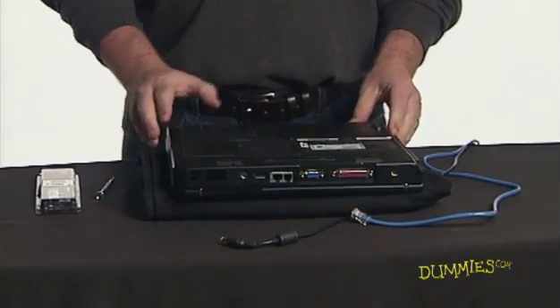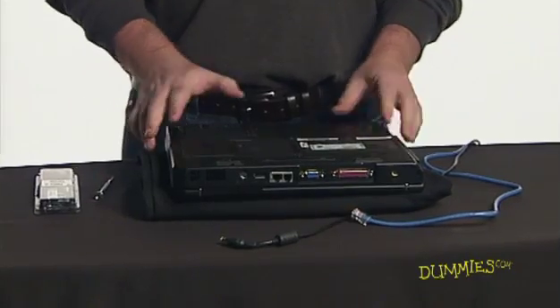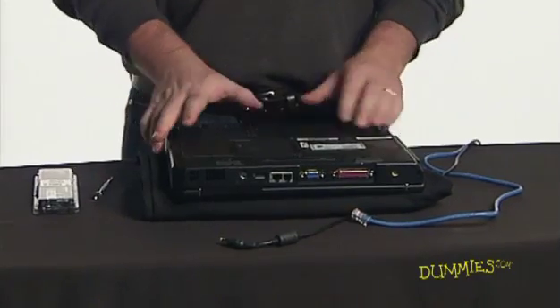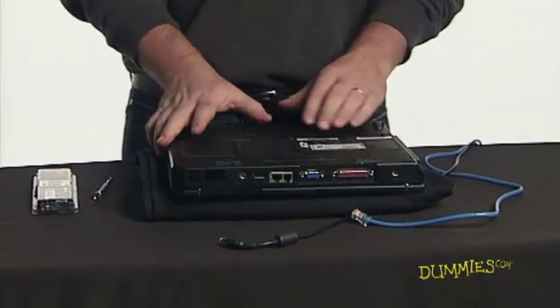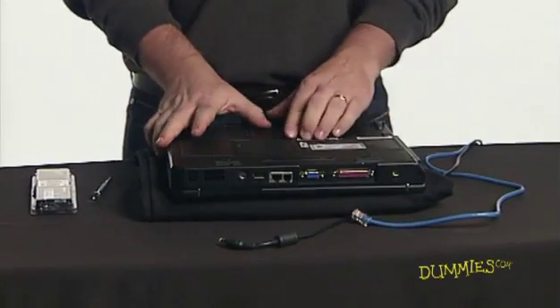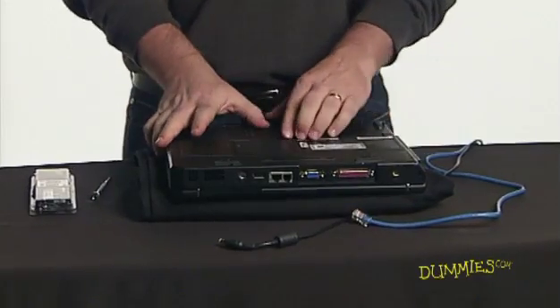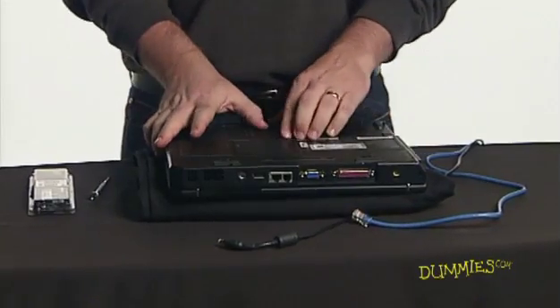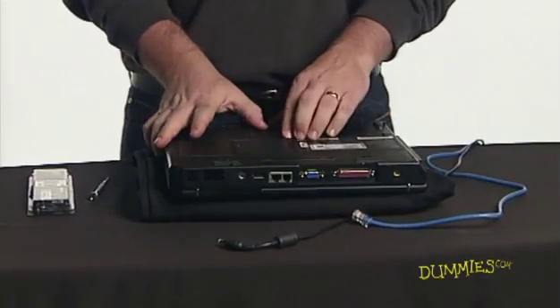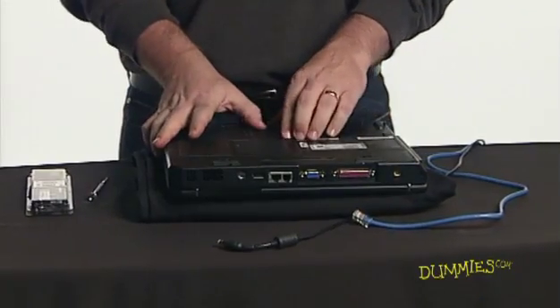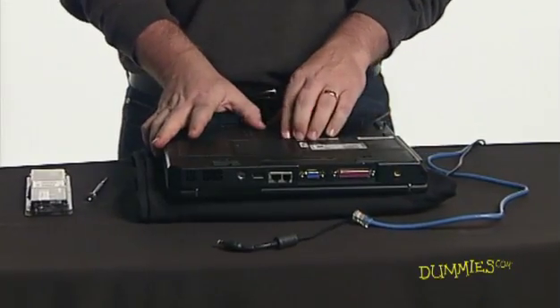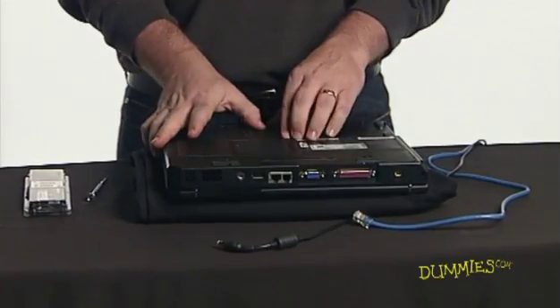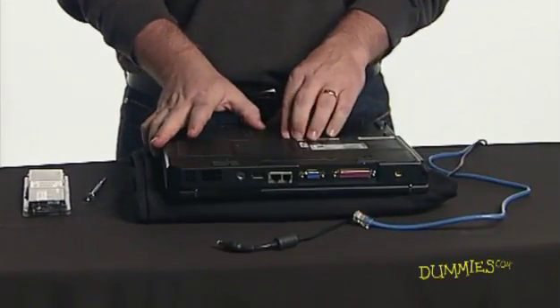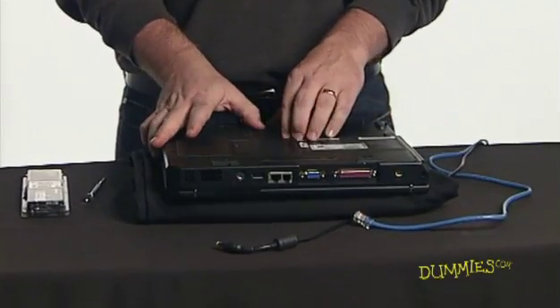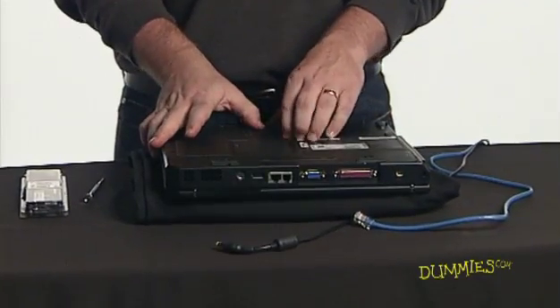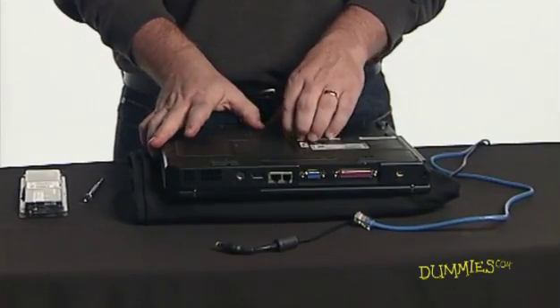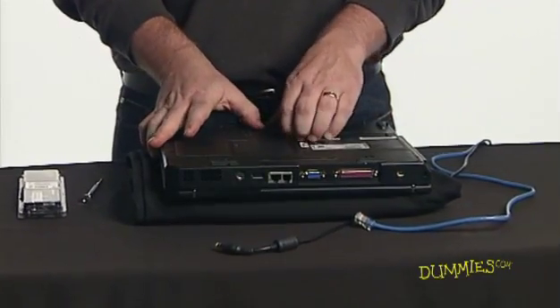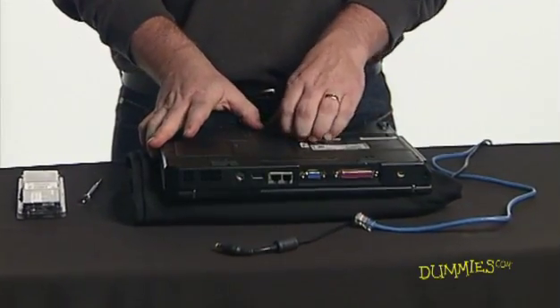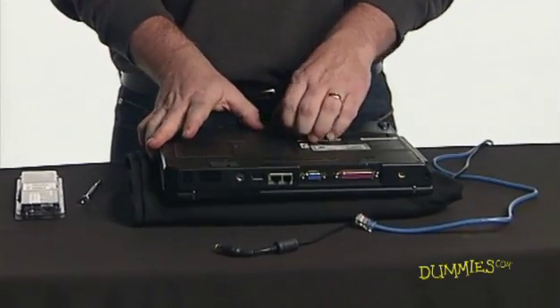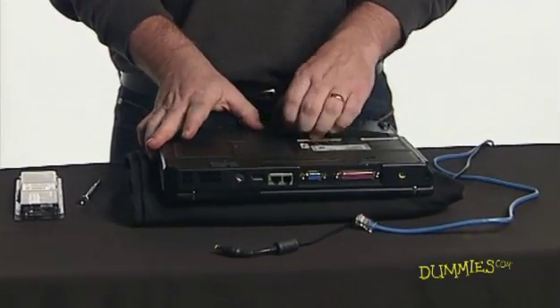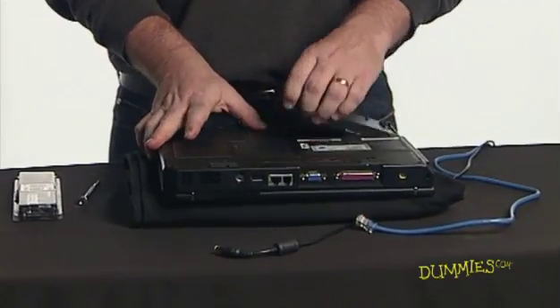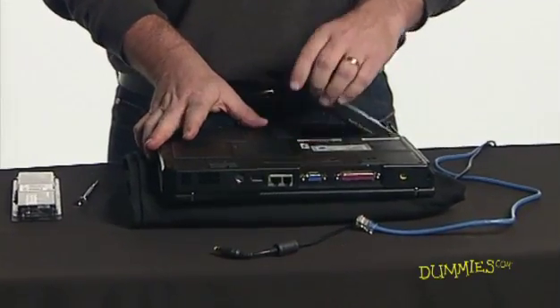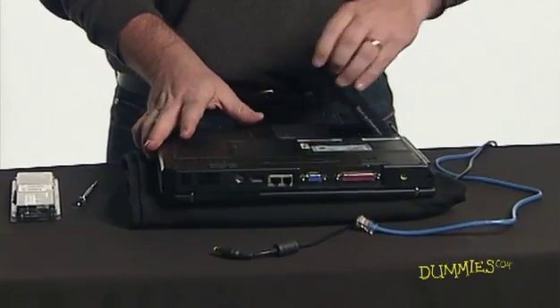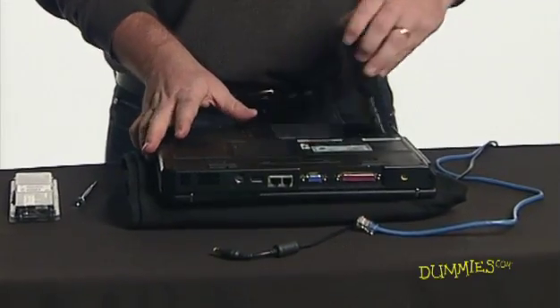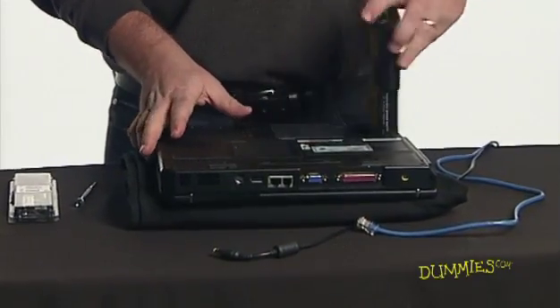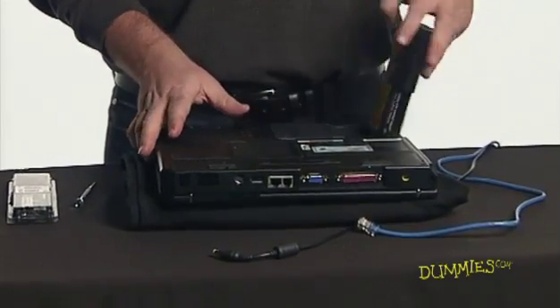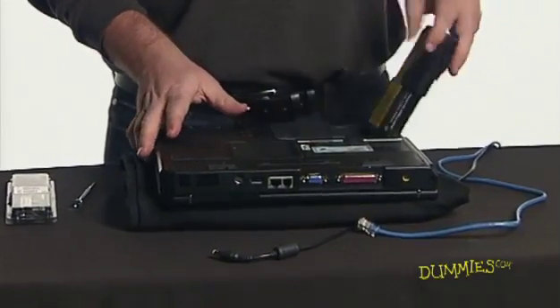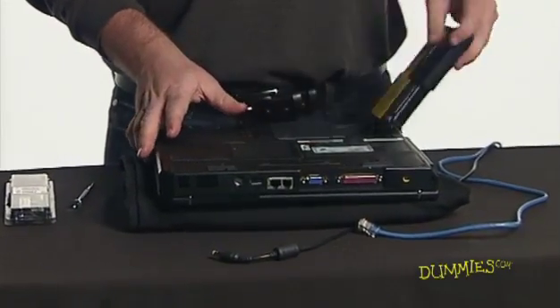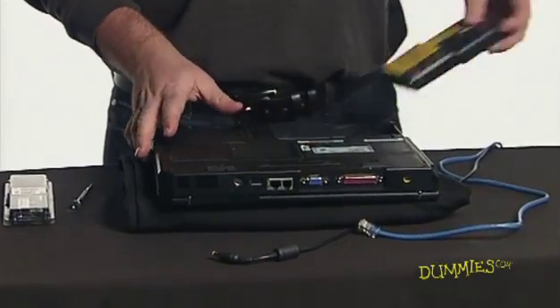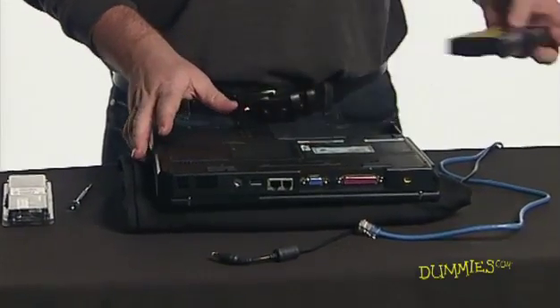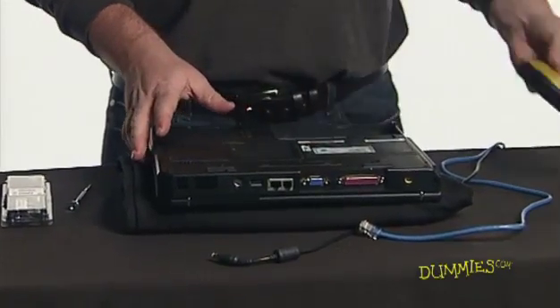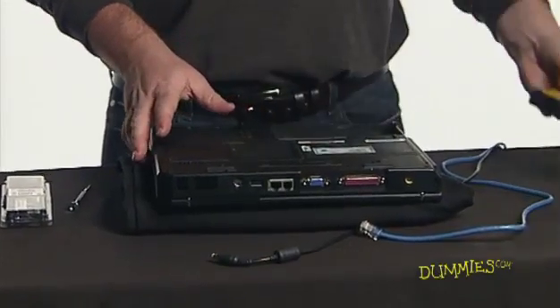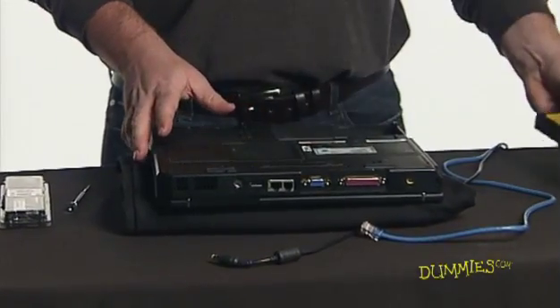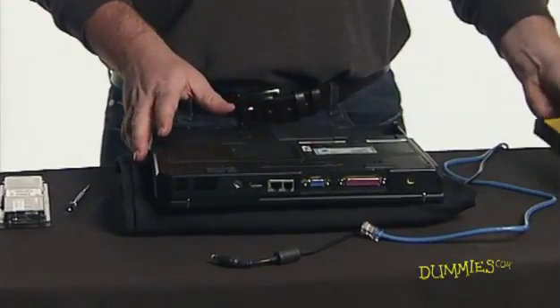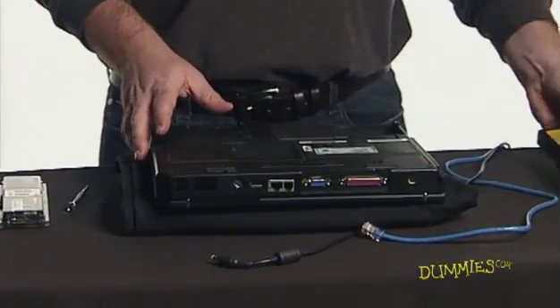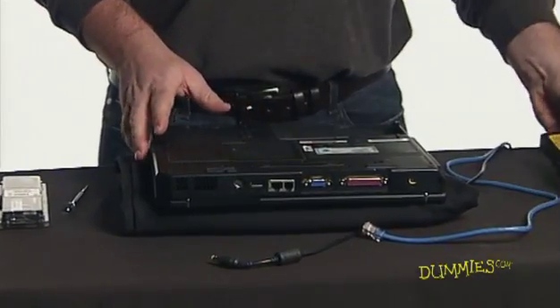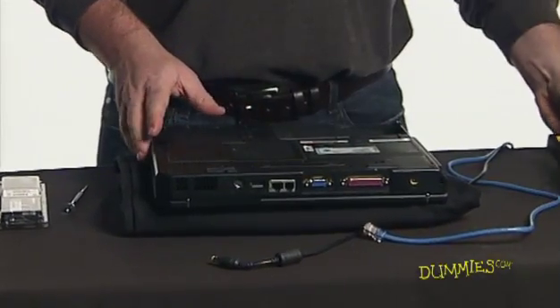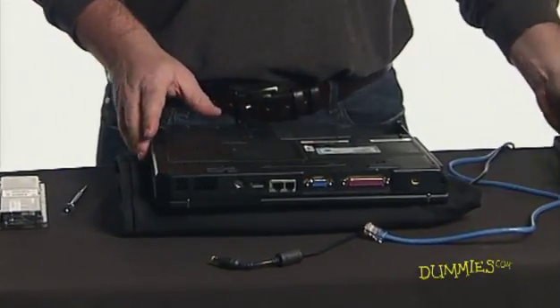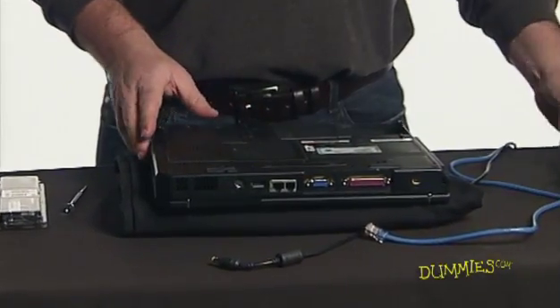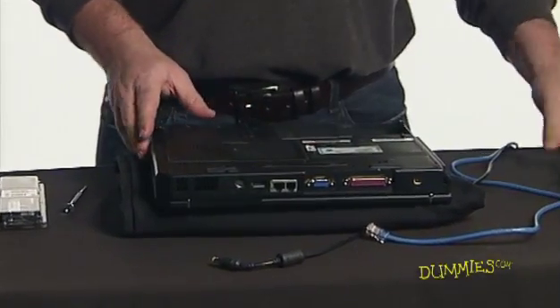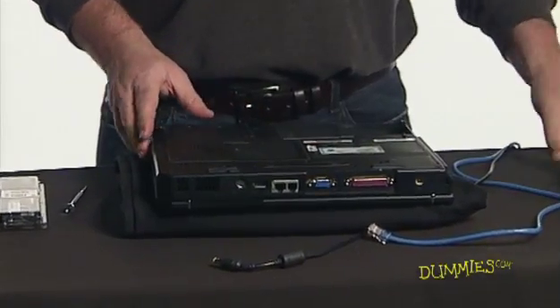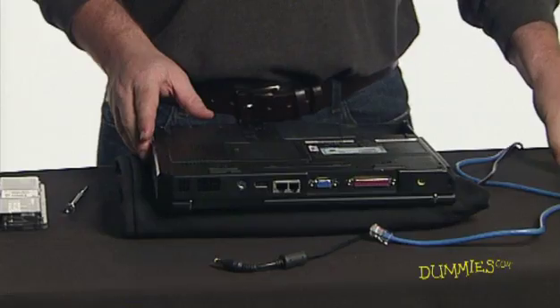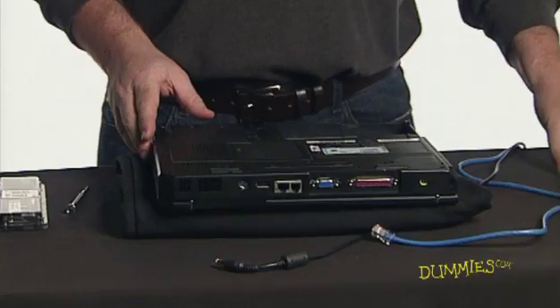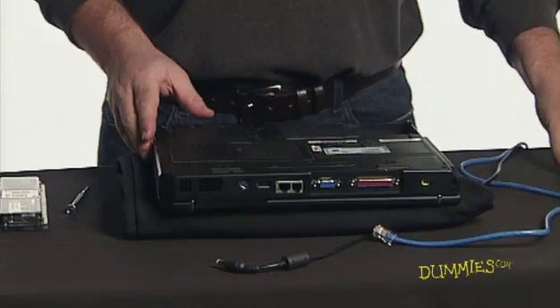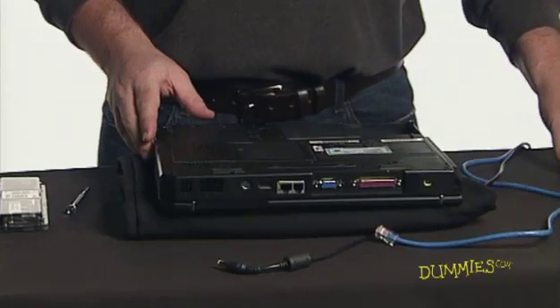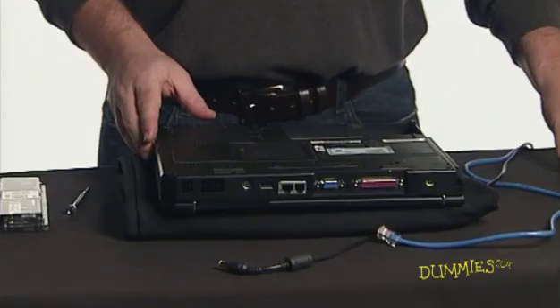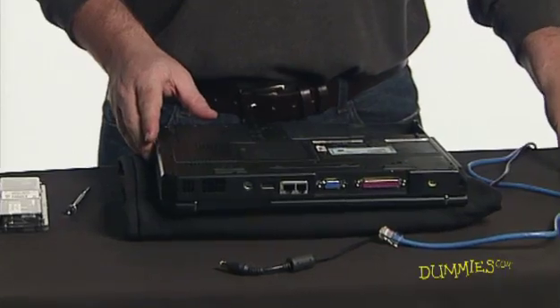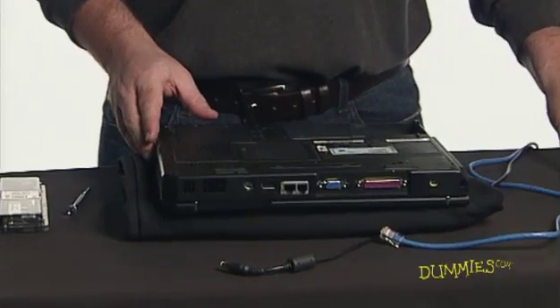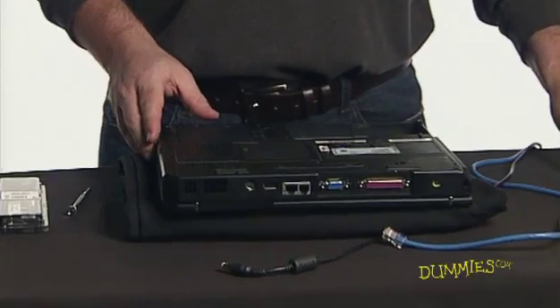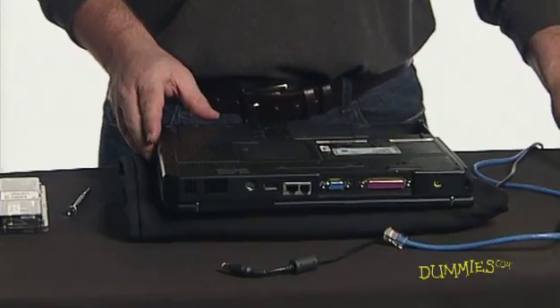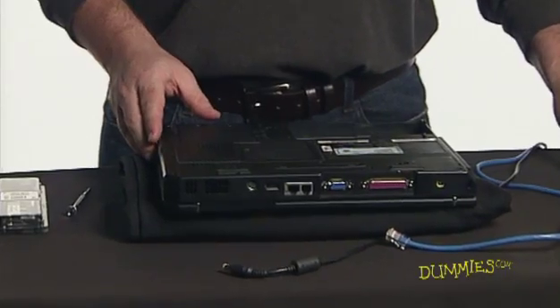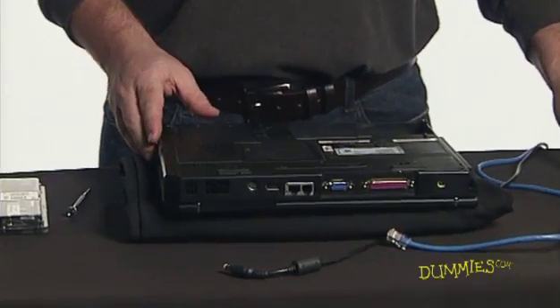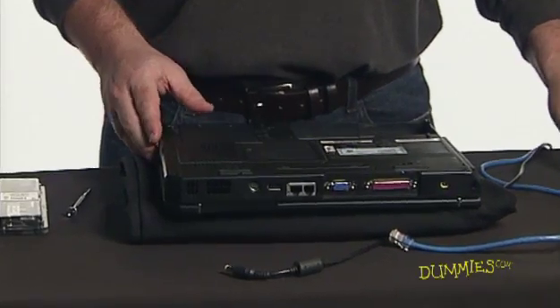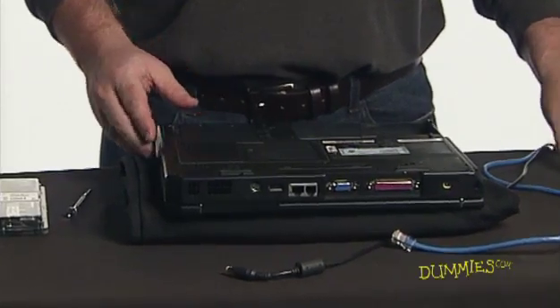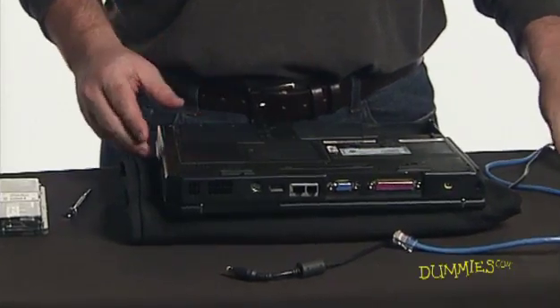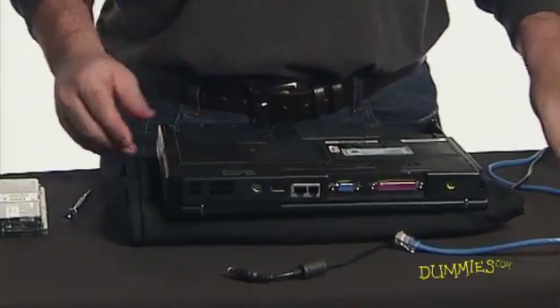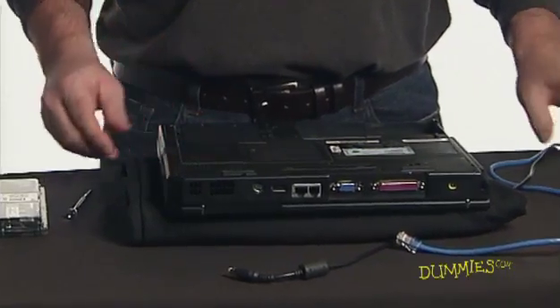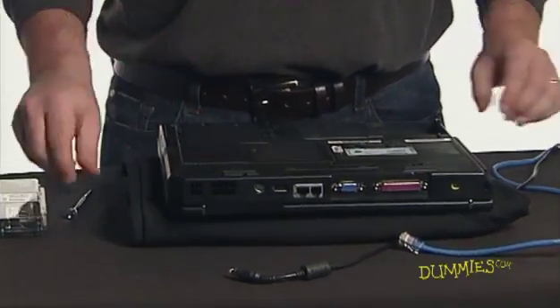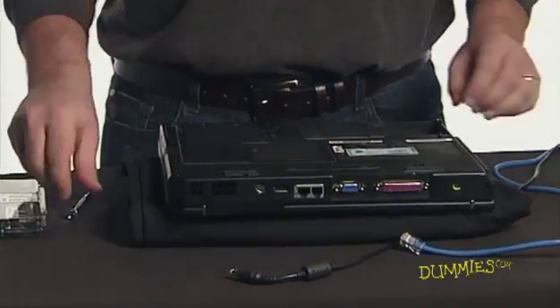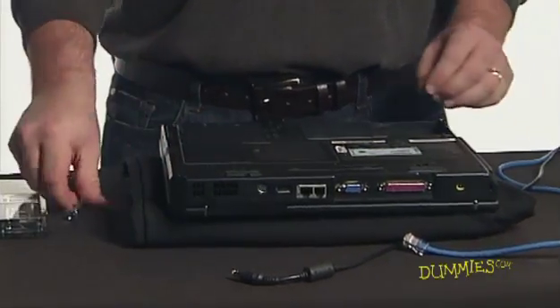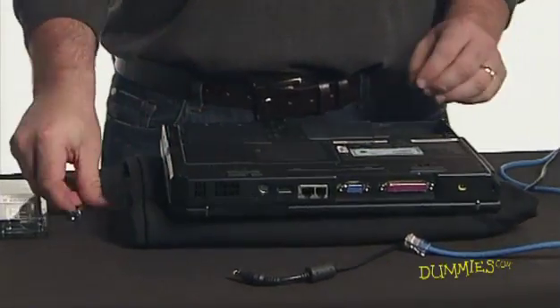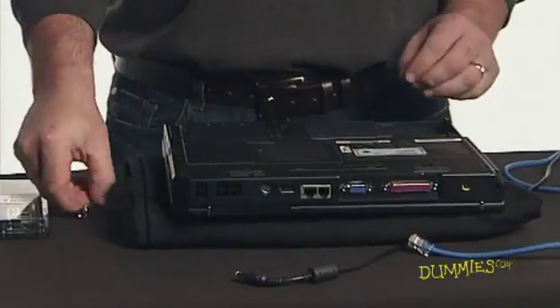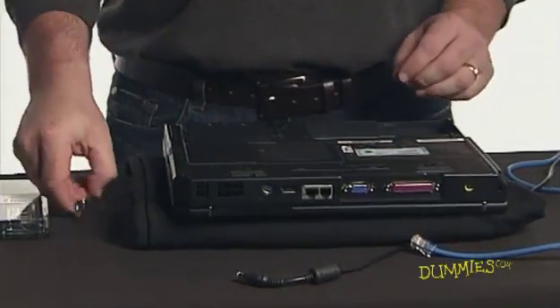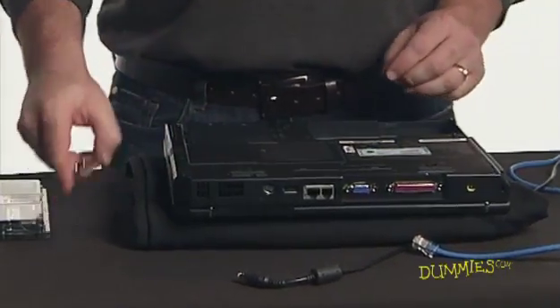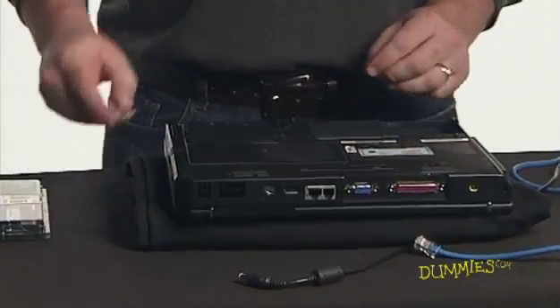Next, for your safety, remove the battery of your laptop. Now locate the memory module slot cover.